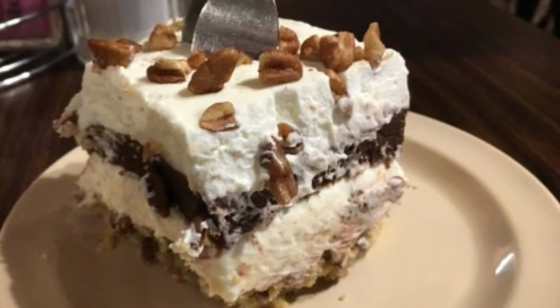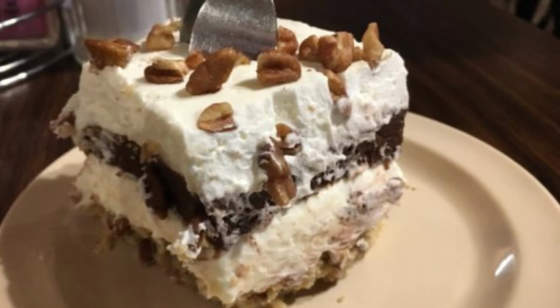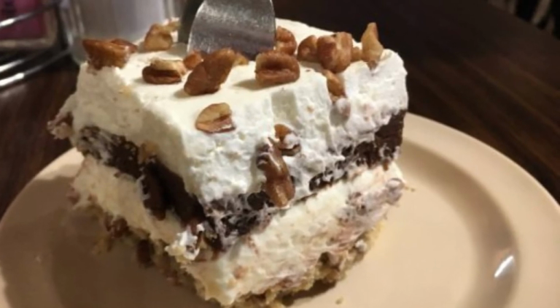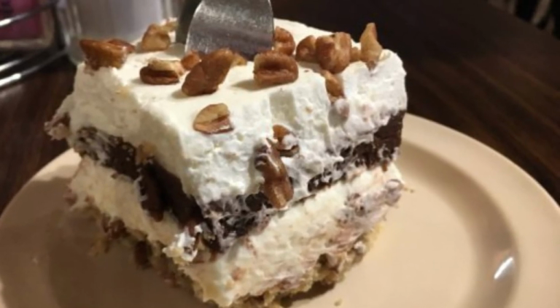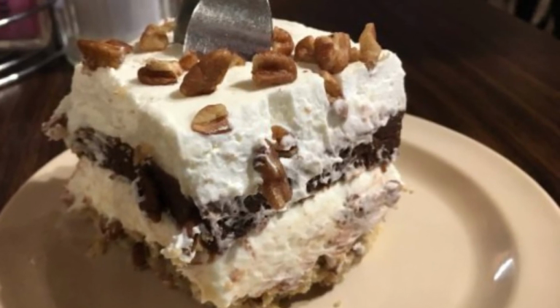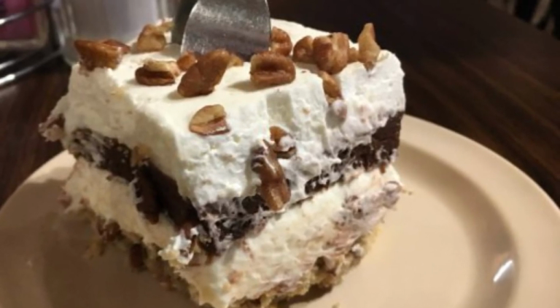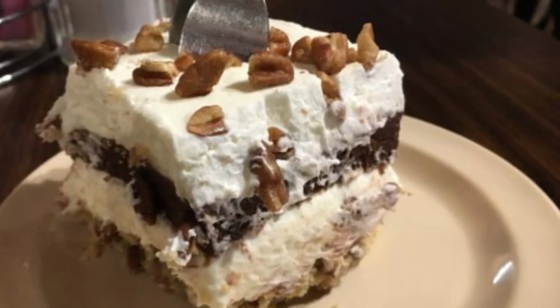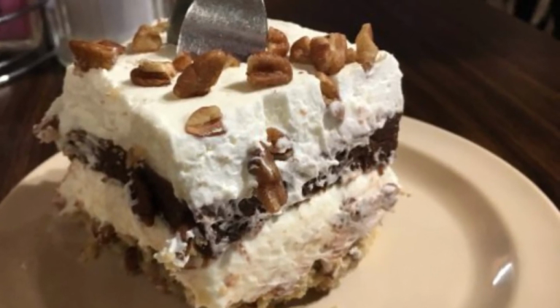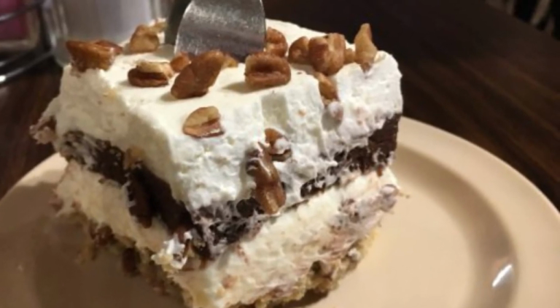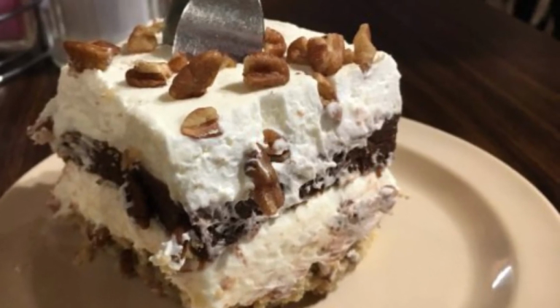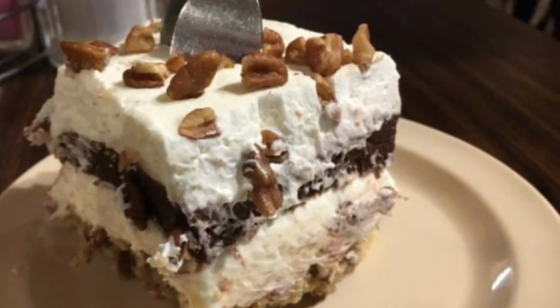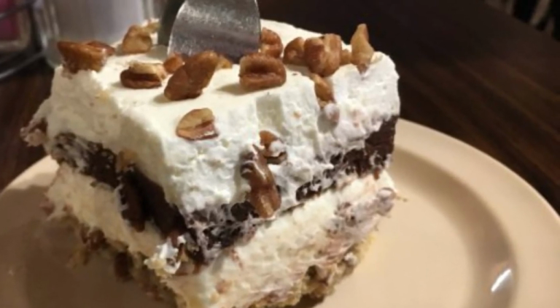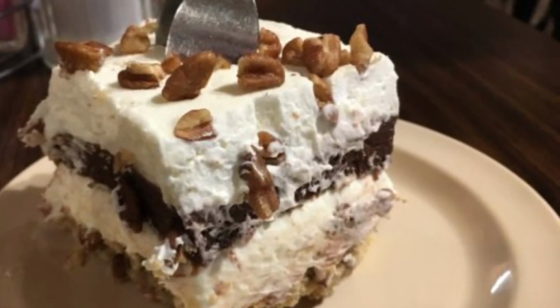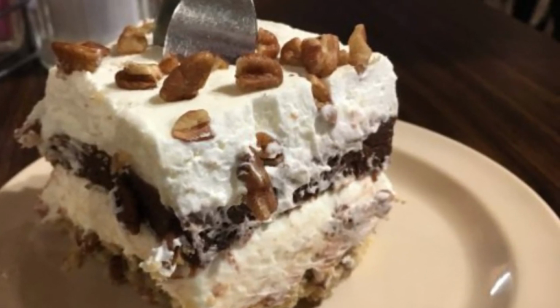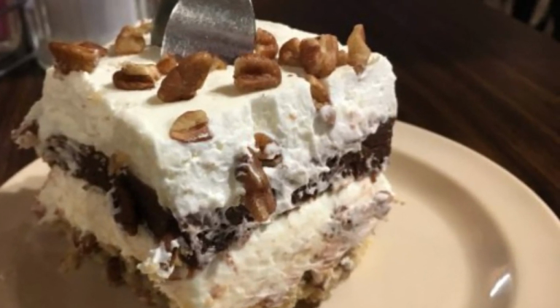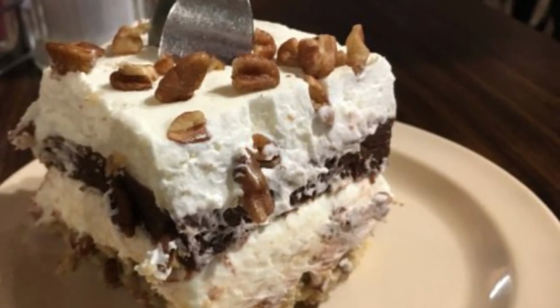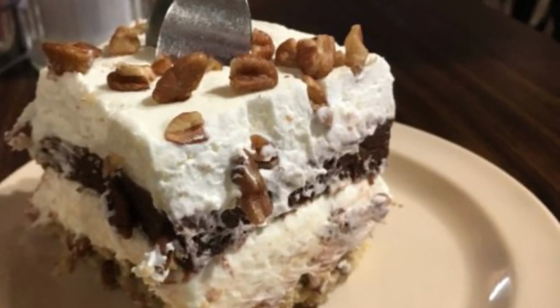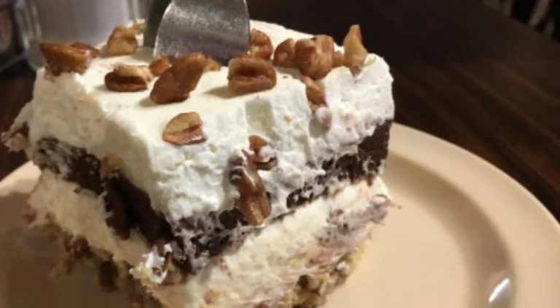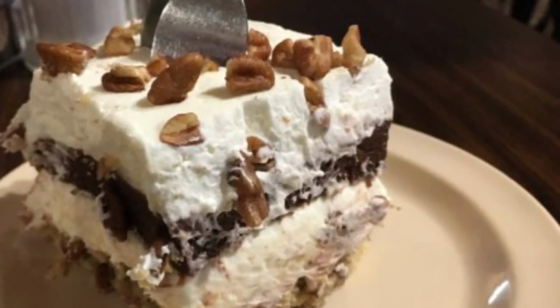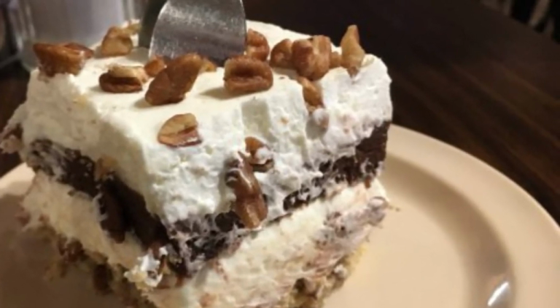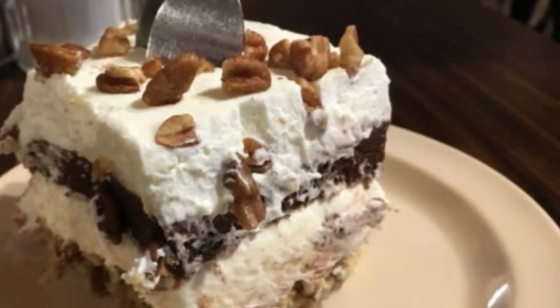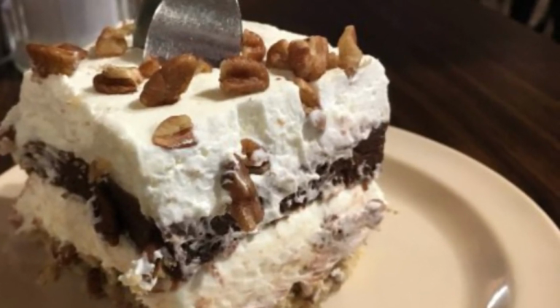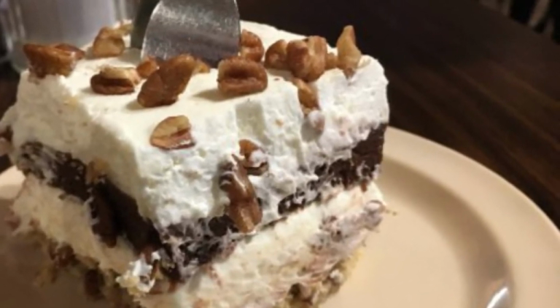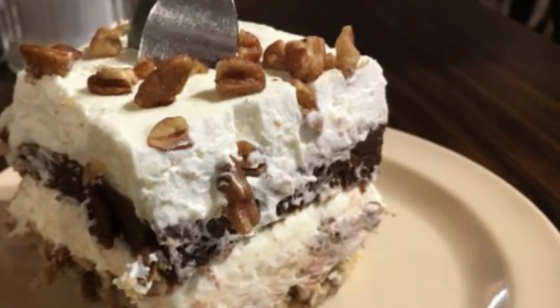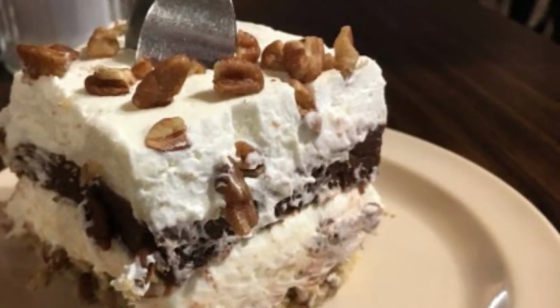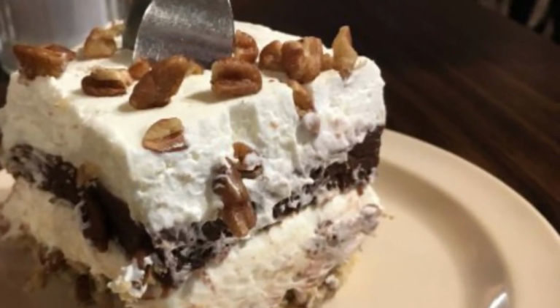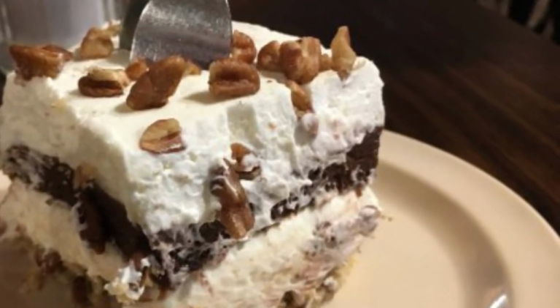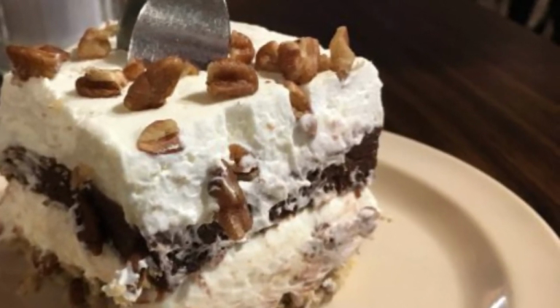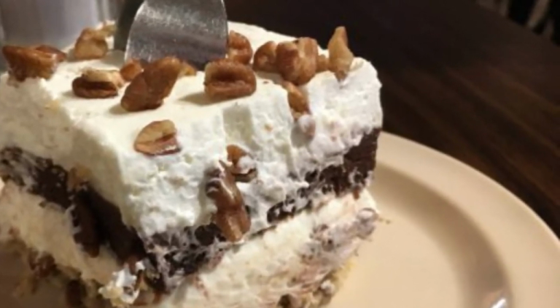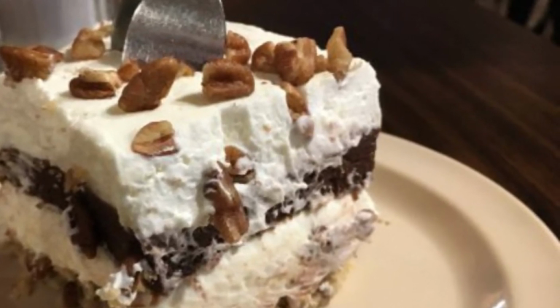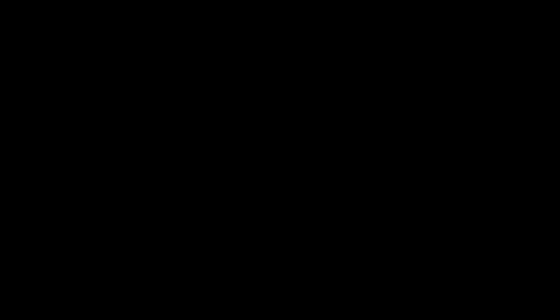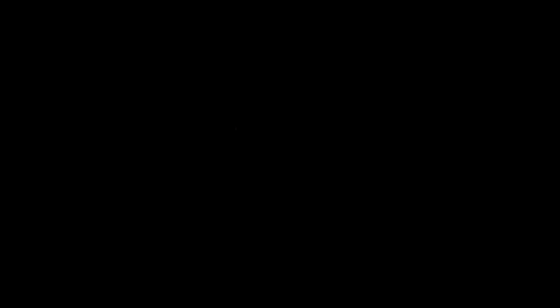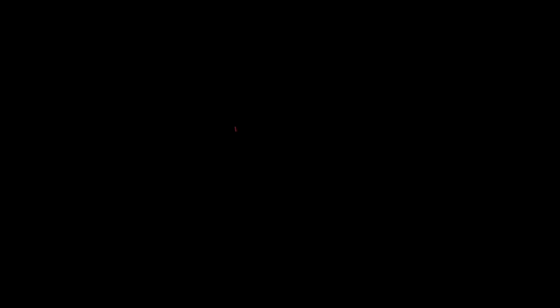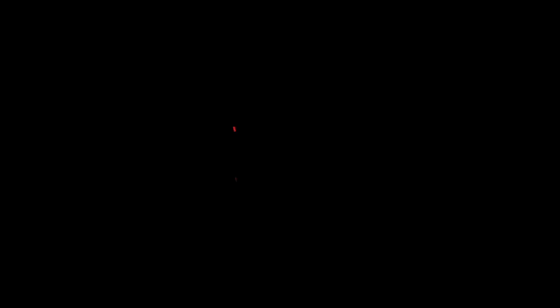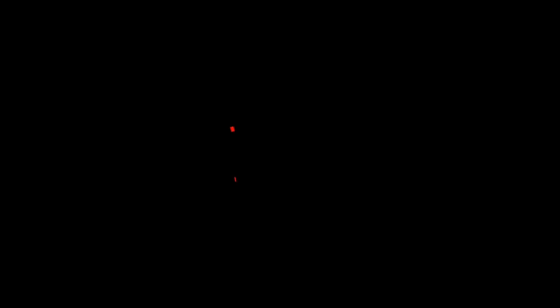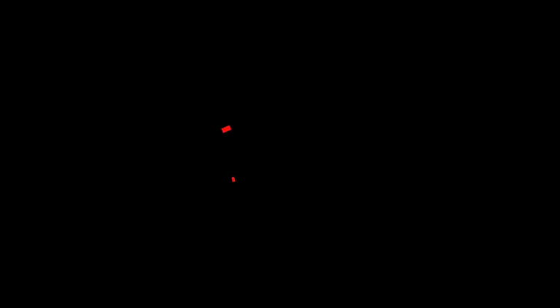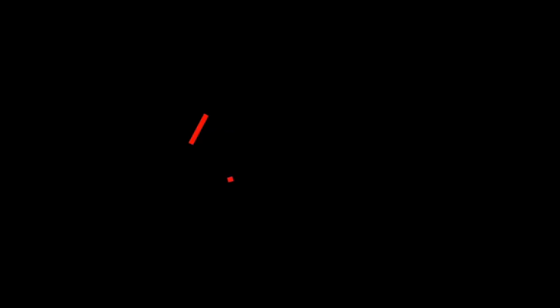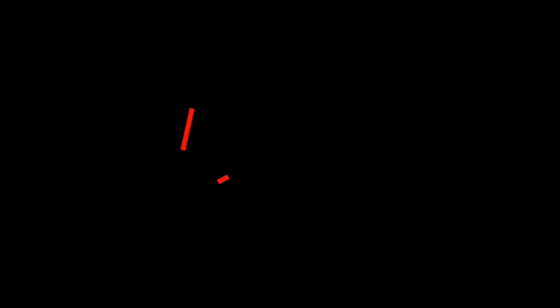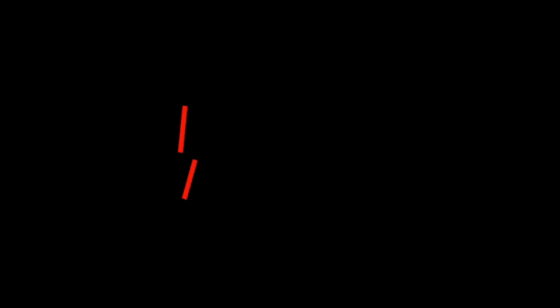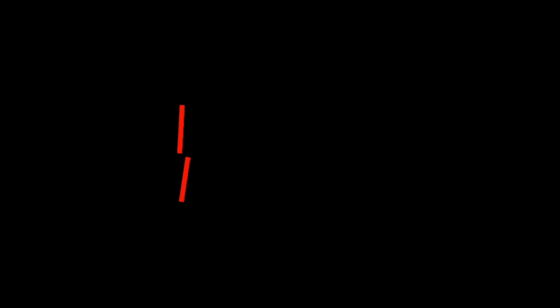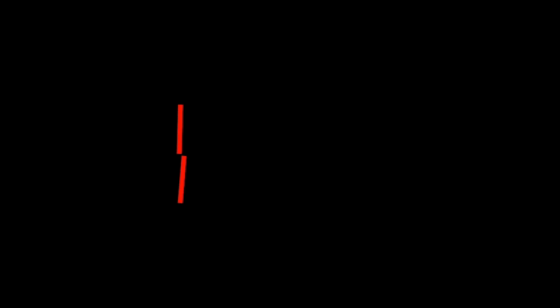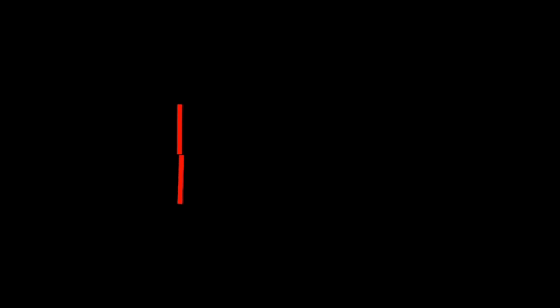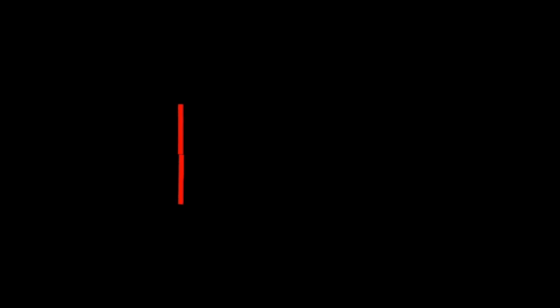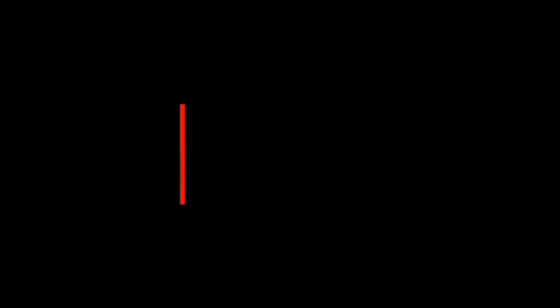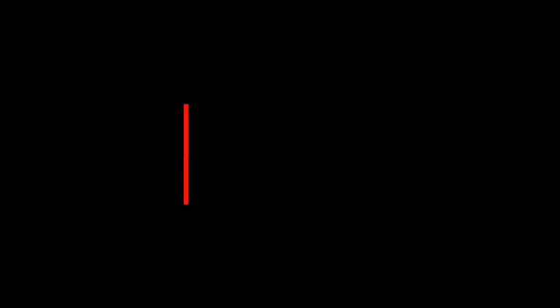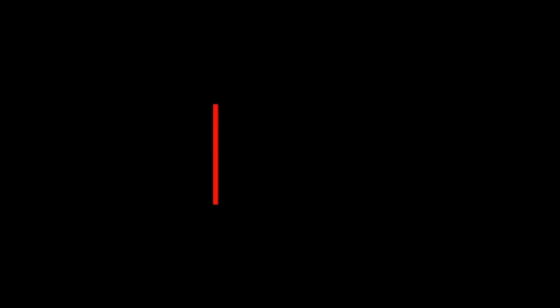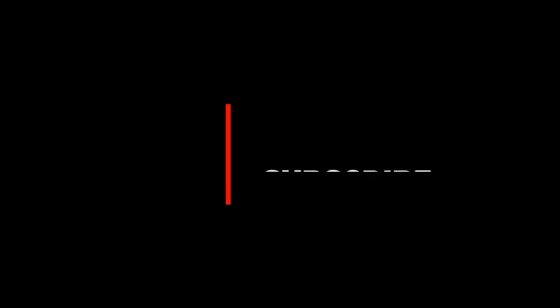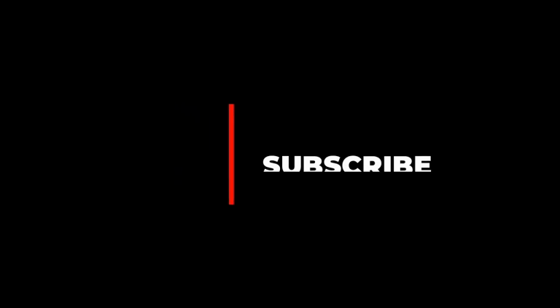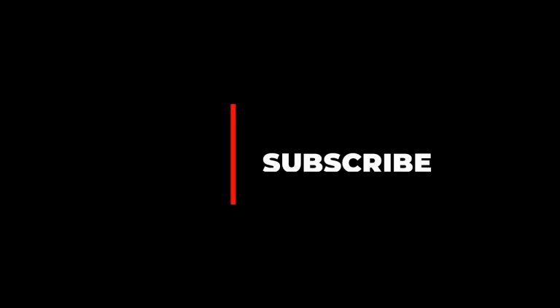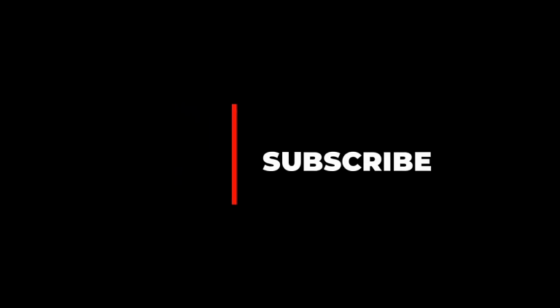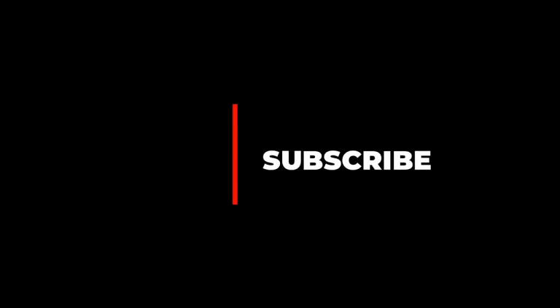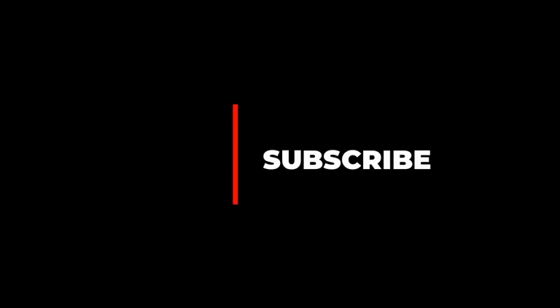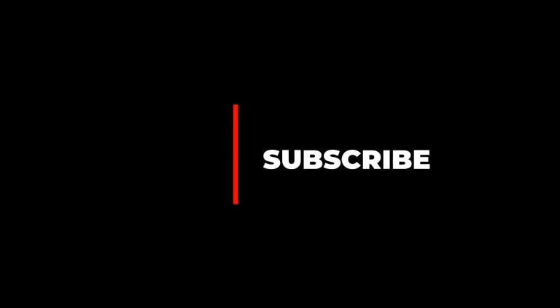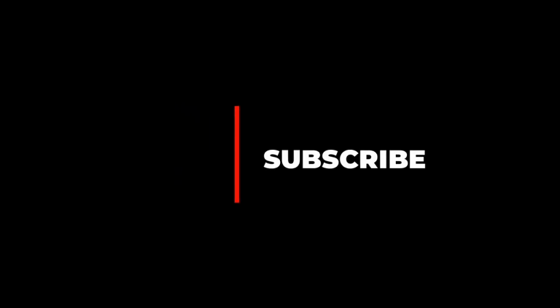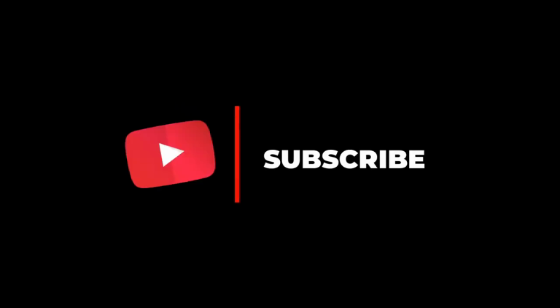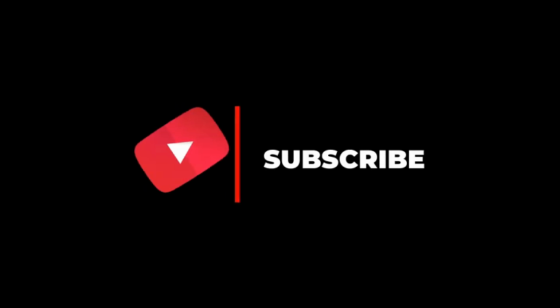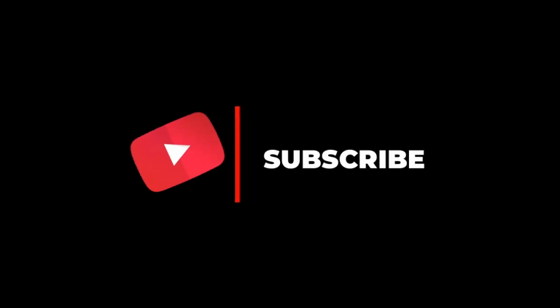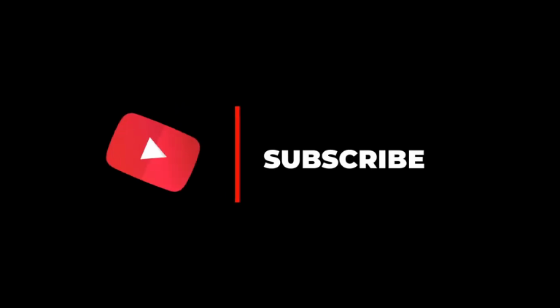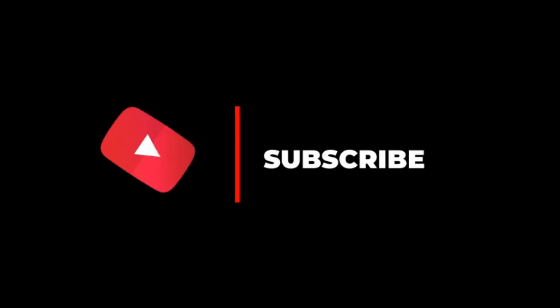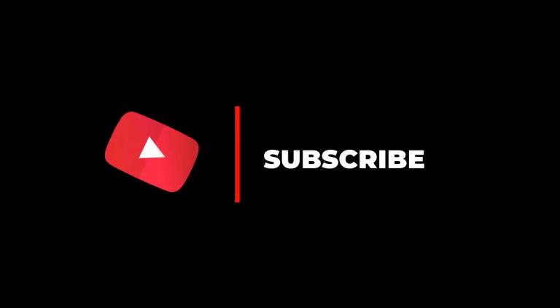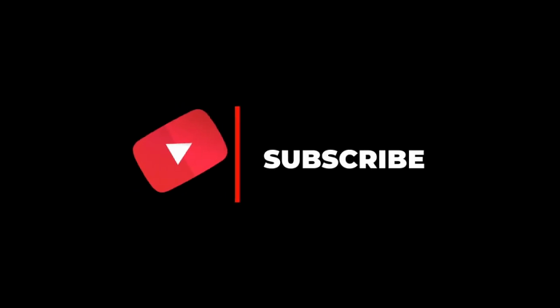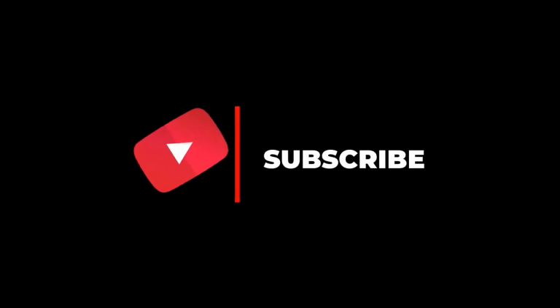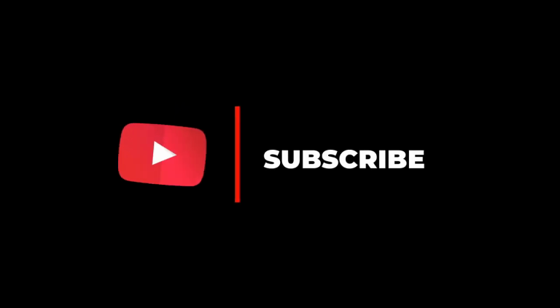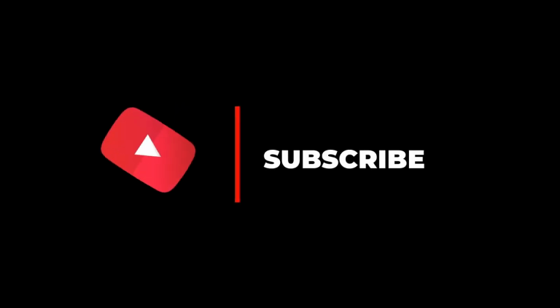Hope you liked this video. For more videos, please subscribe to our channel.